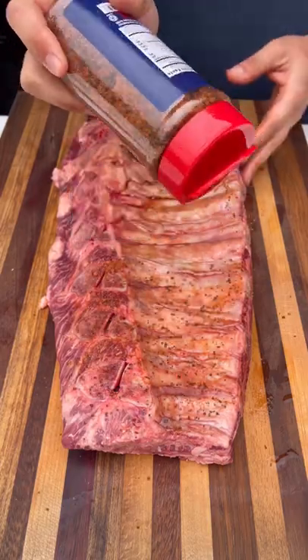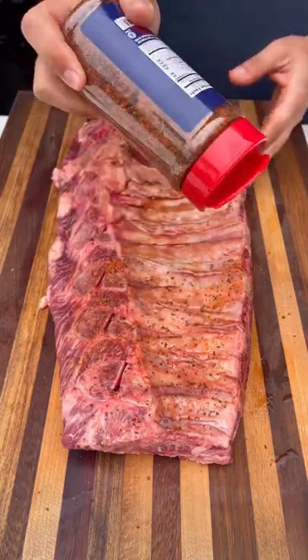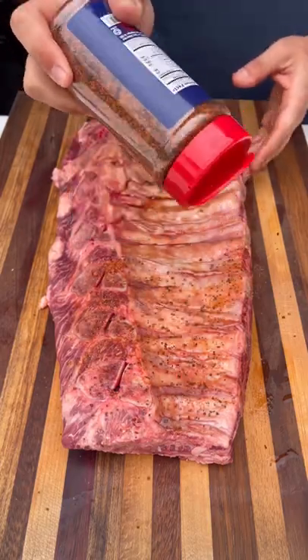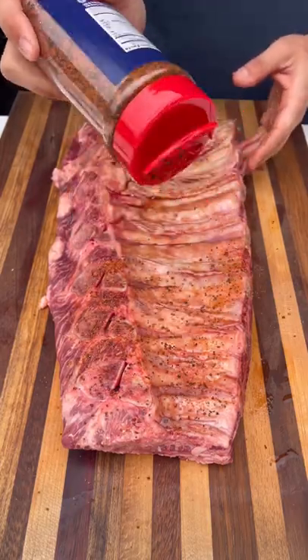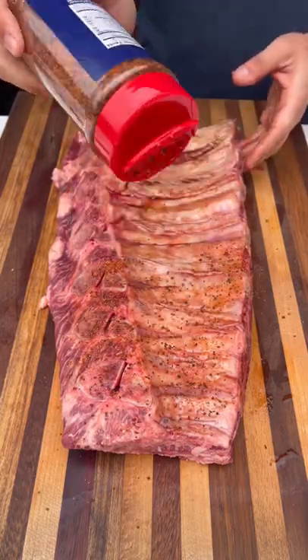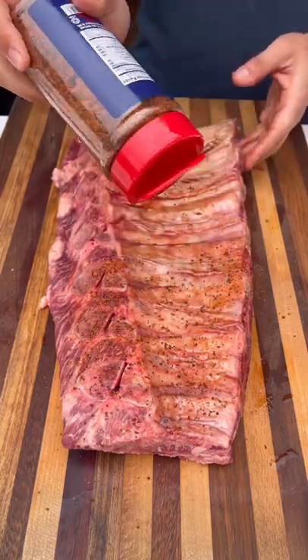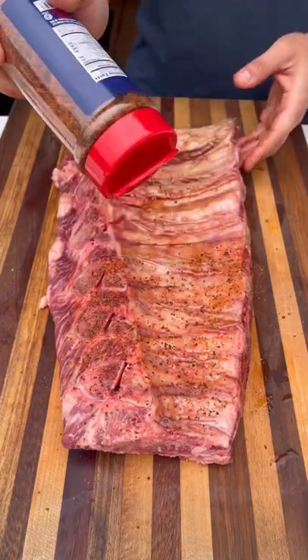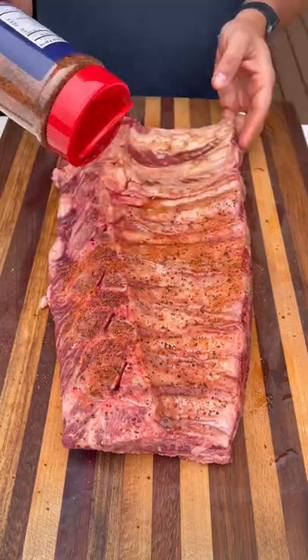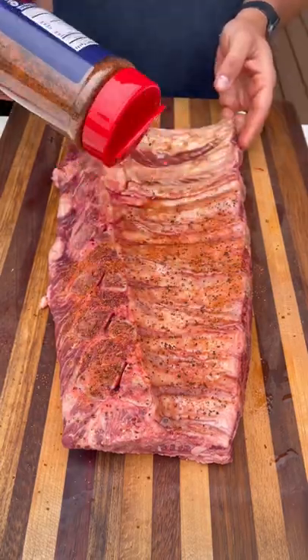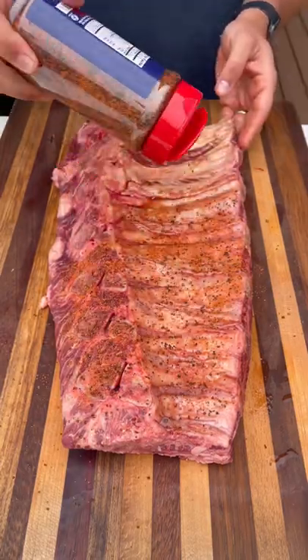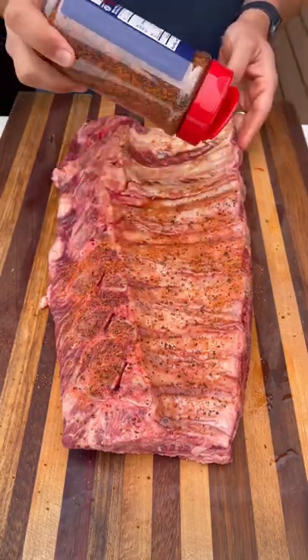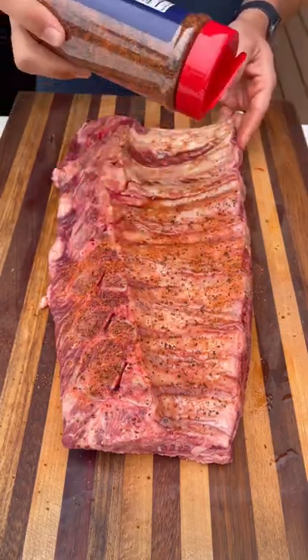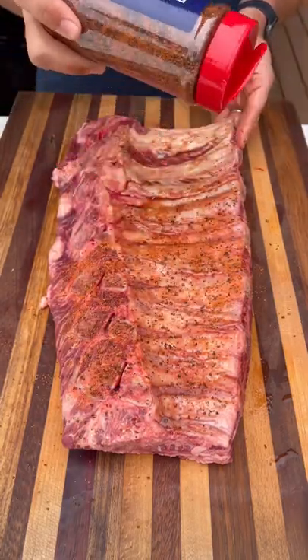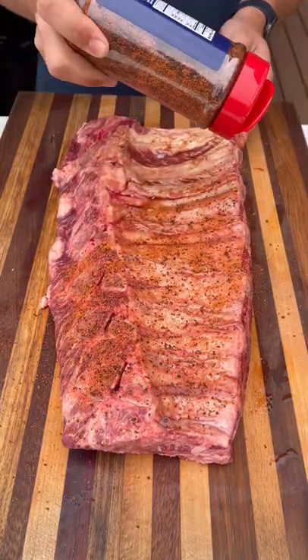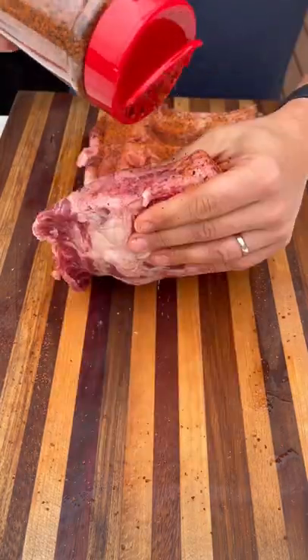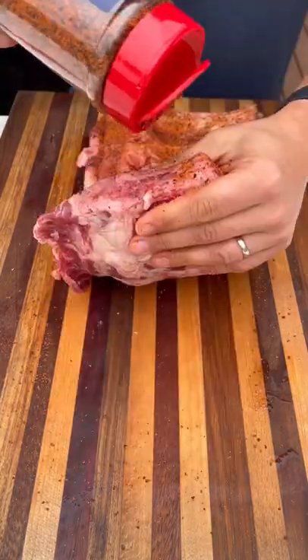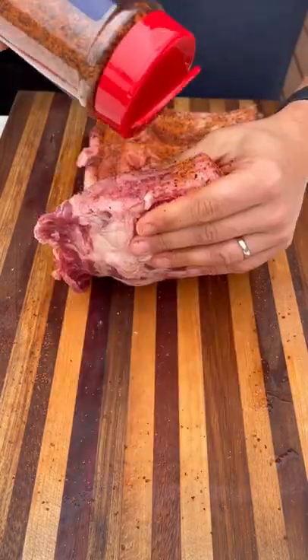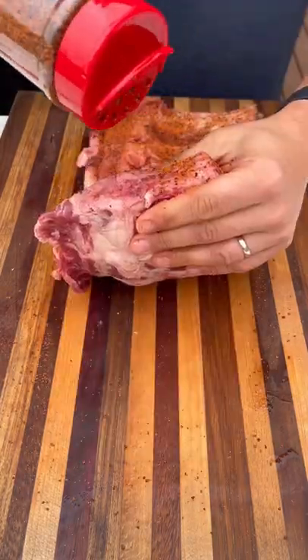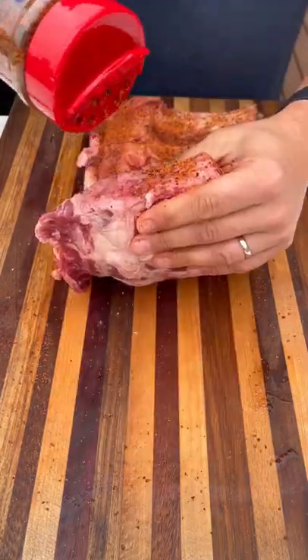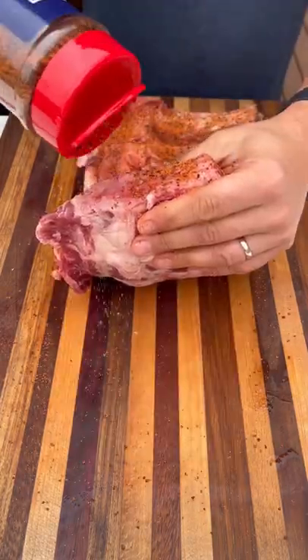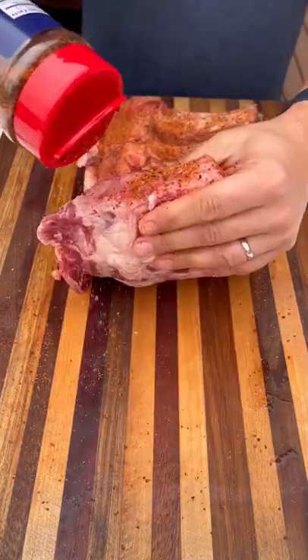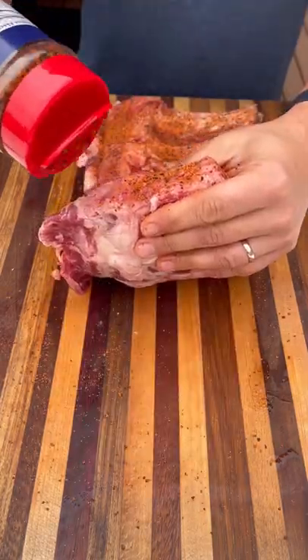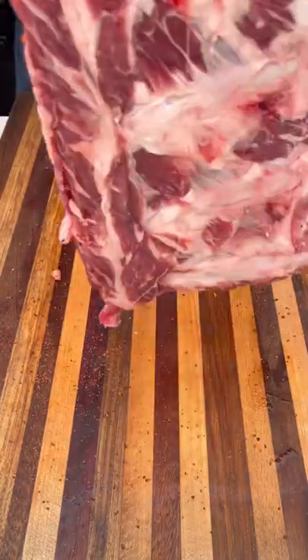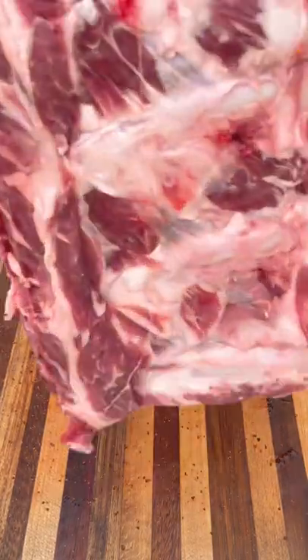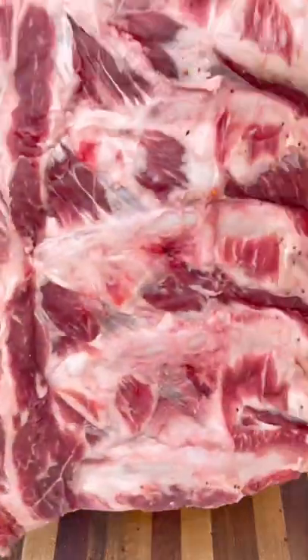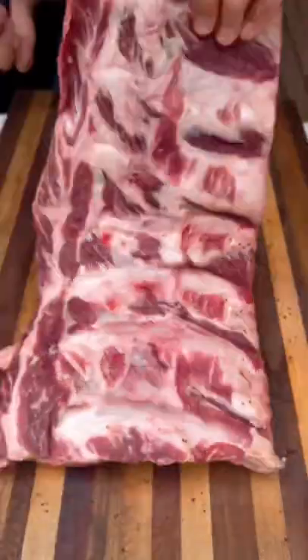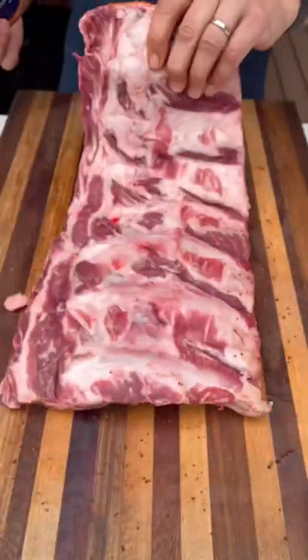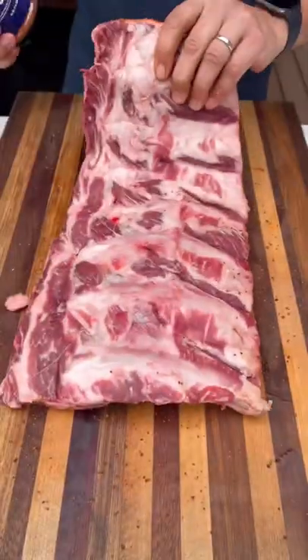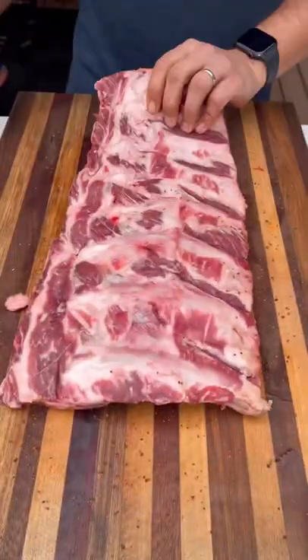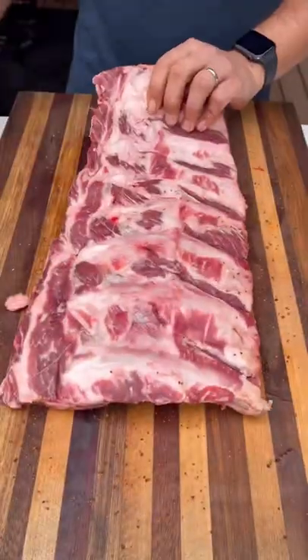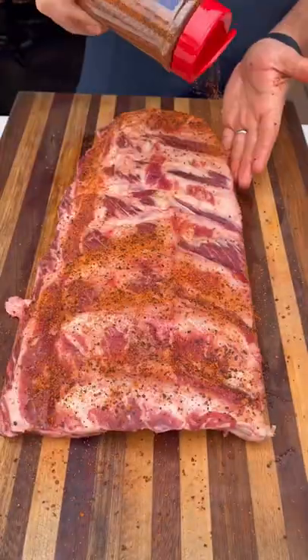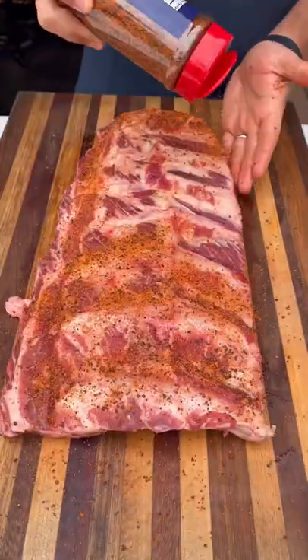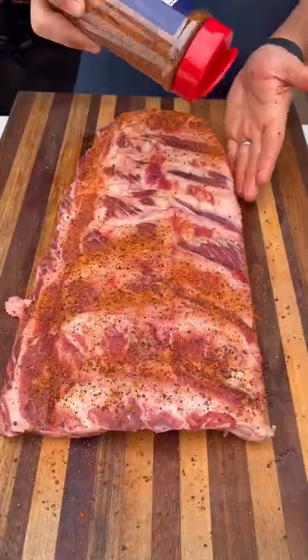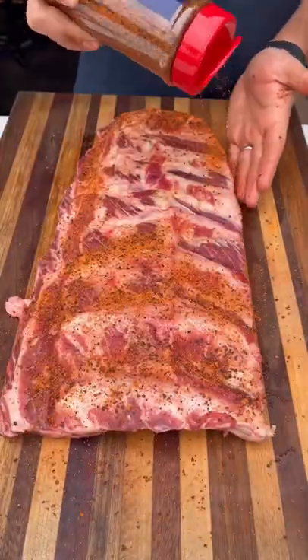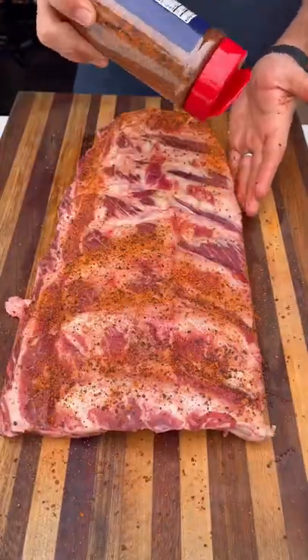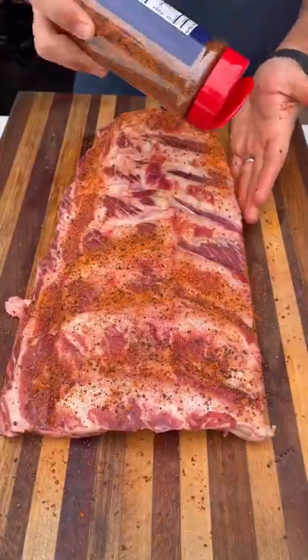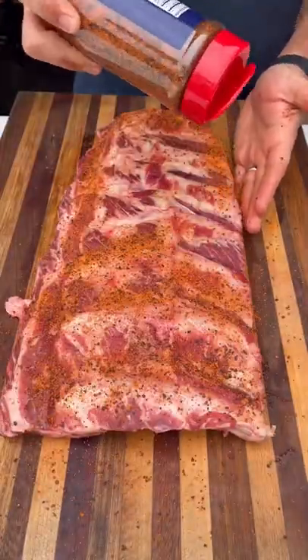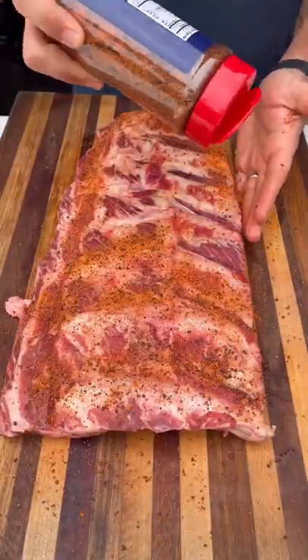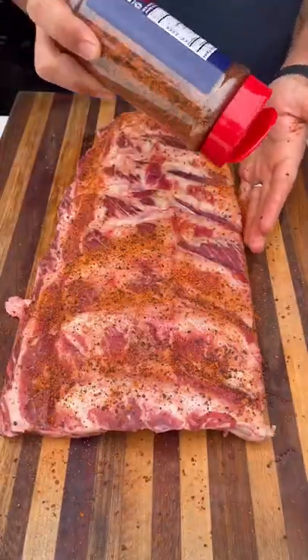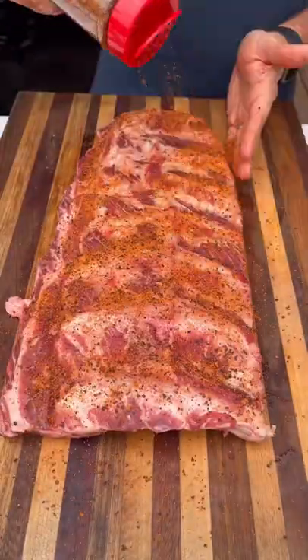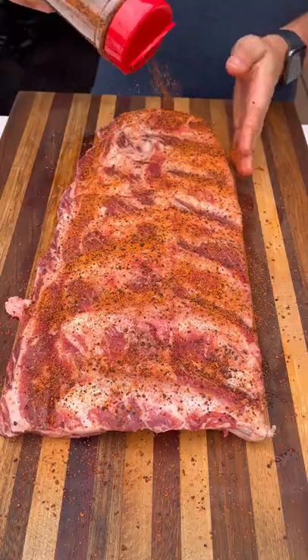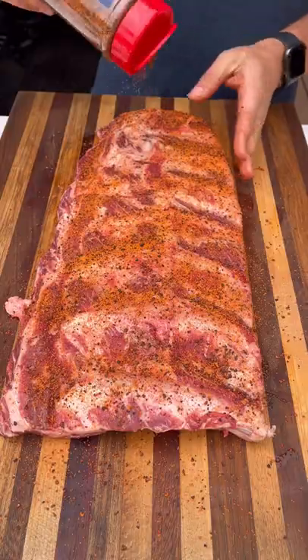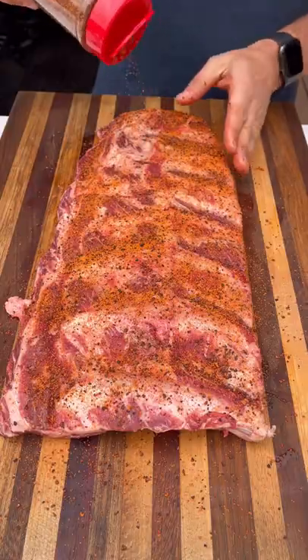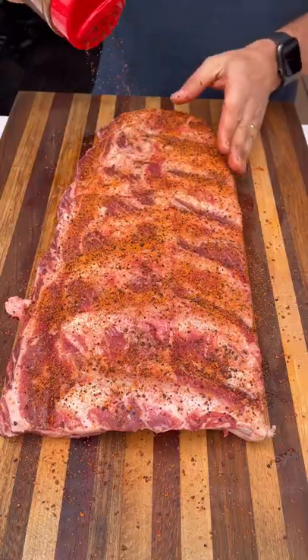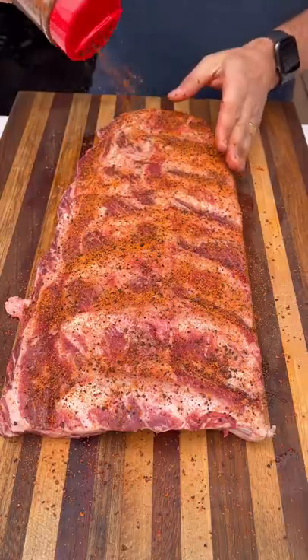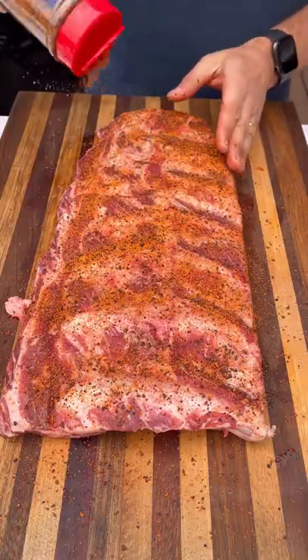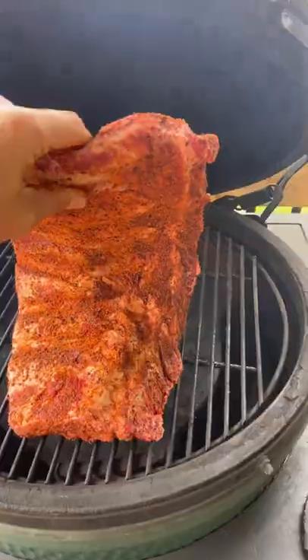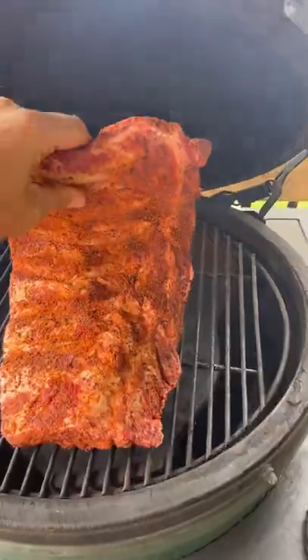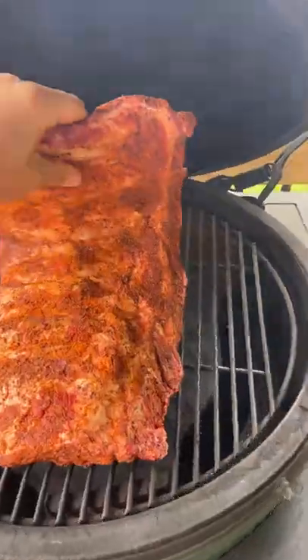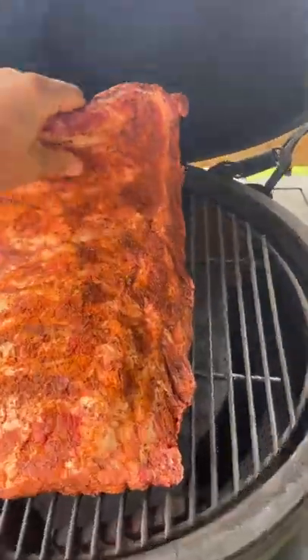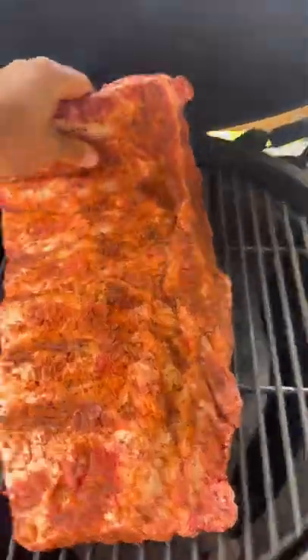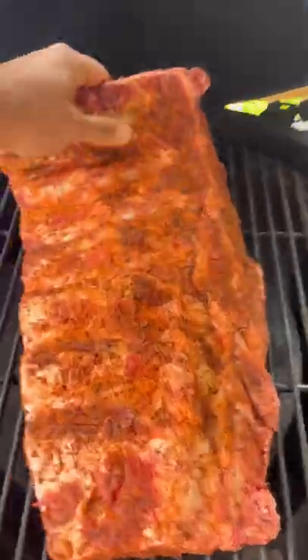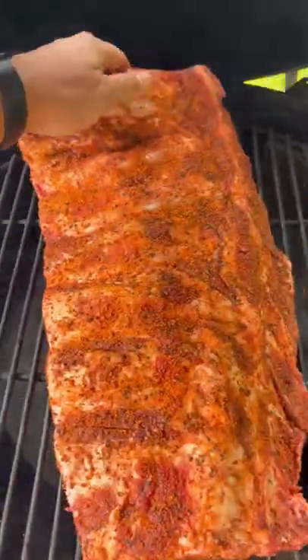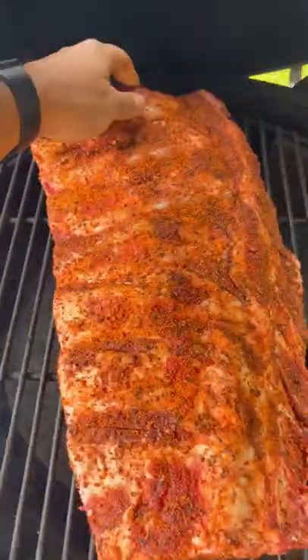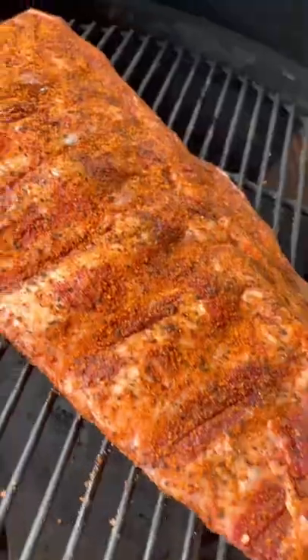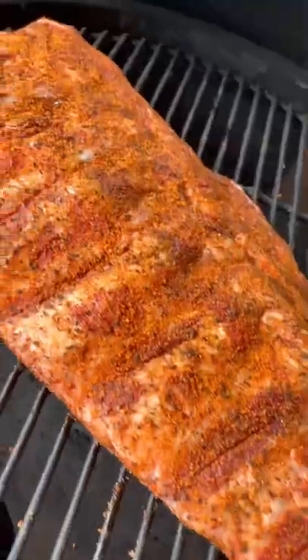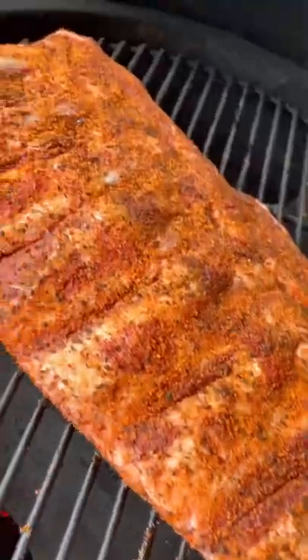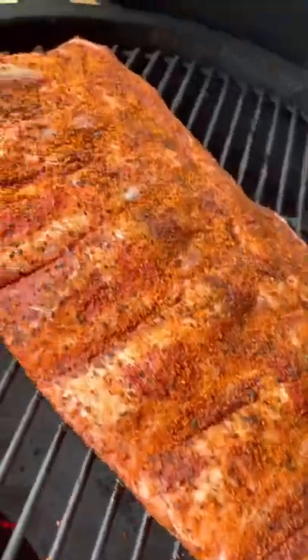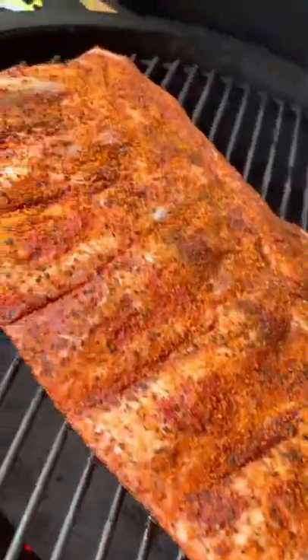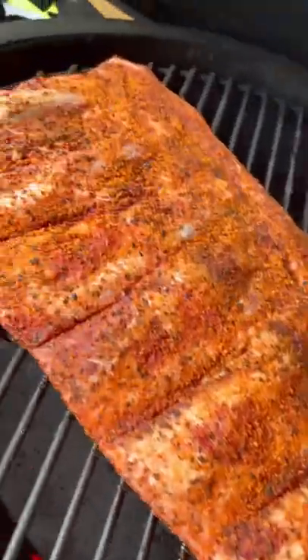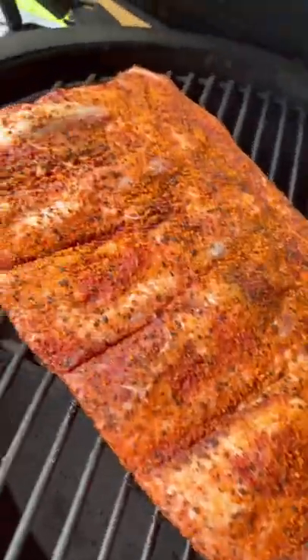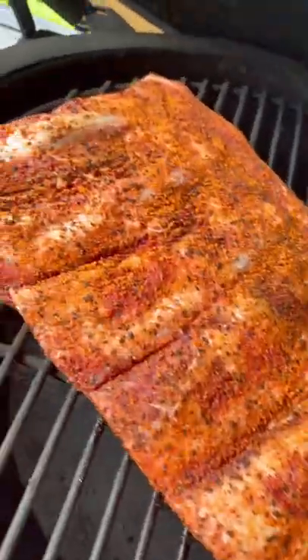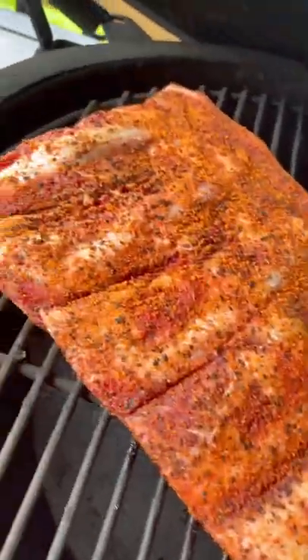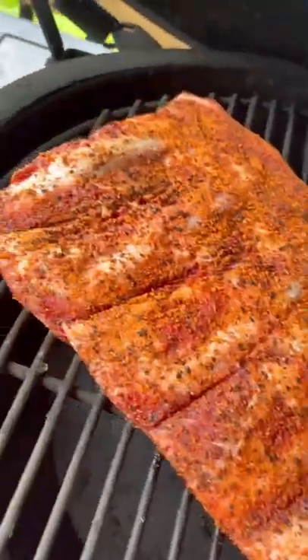A little Worcestershire sauce for the binder and I'm going to season all sides with Meat Church Holy Cow. These go on the egg indirect at 250 degrees.